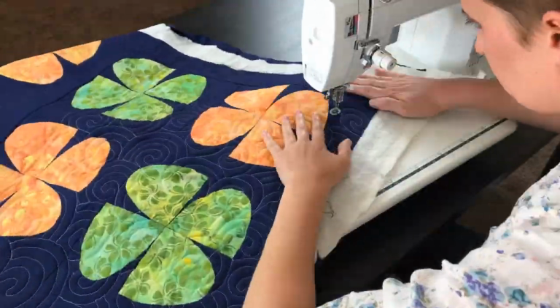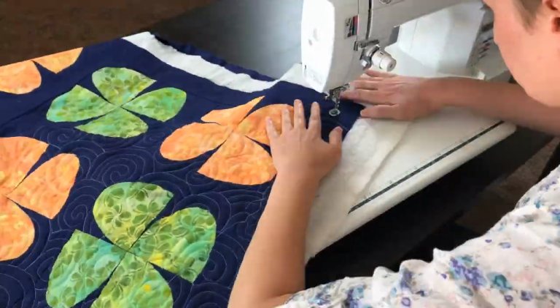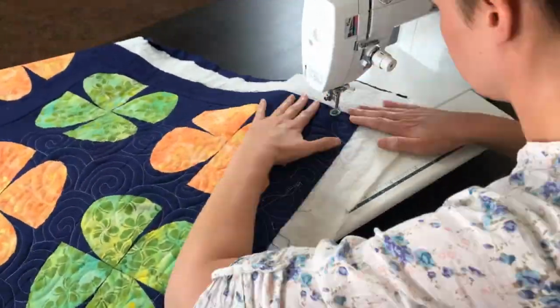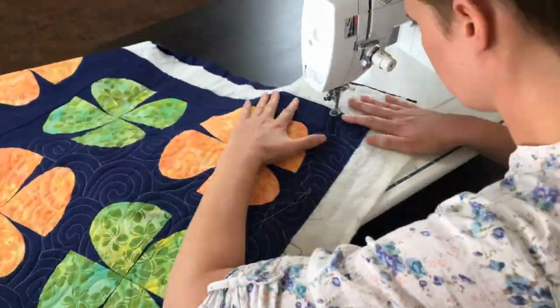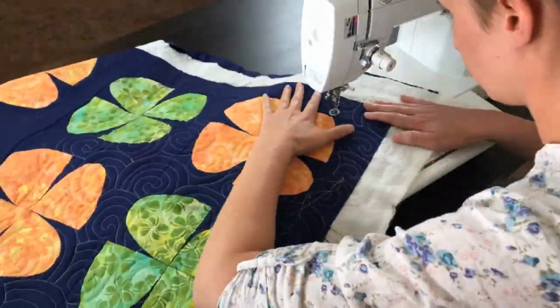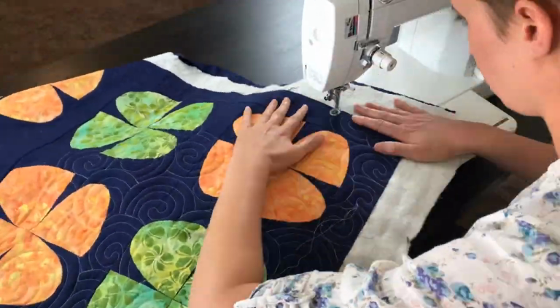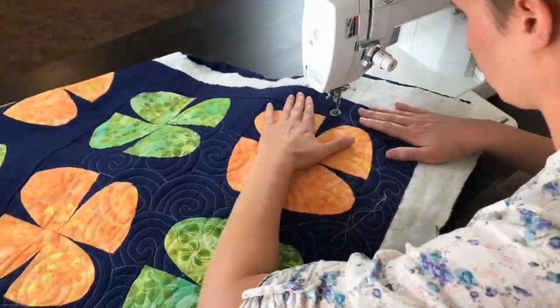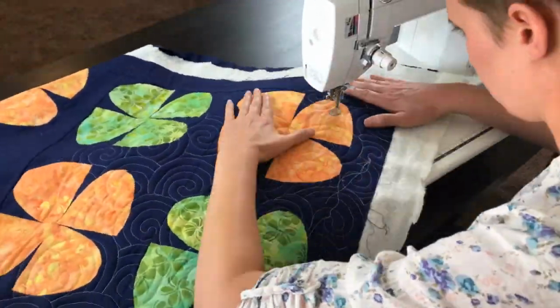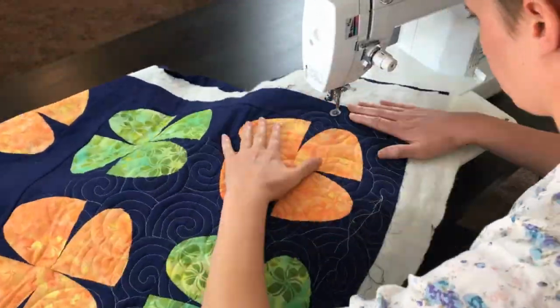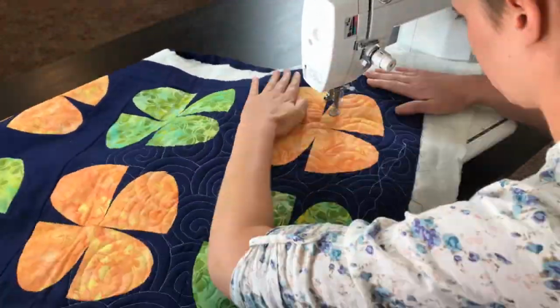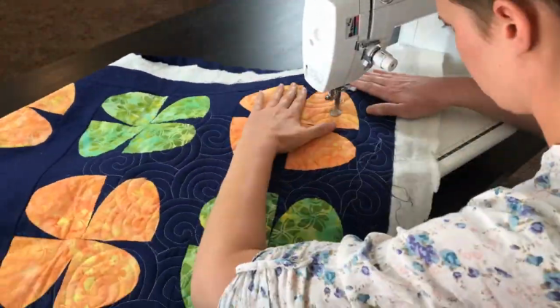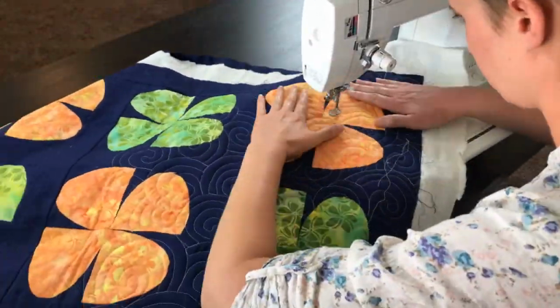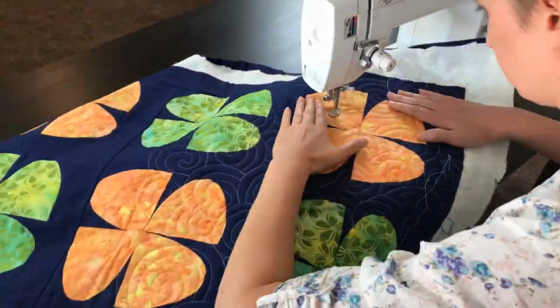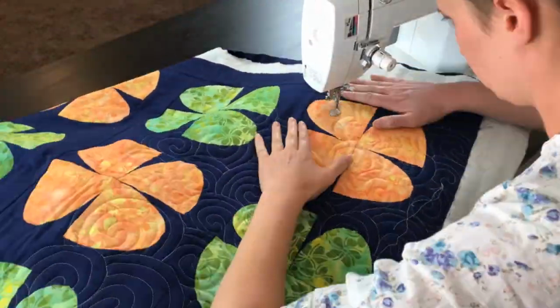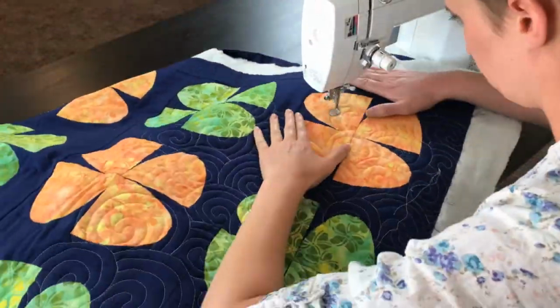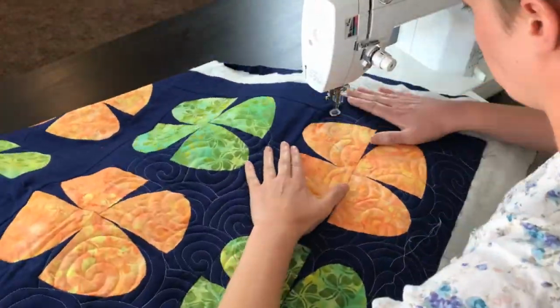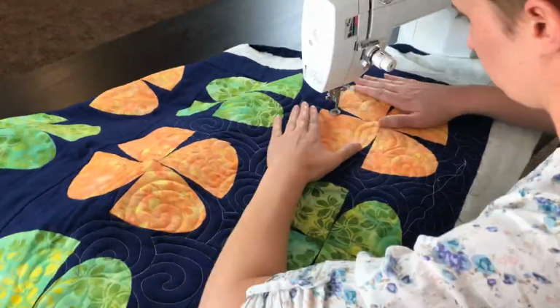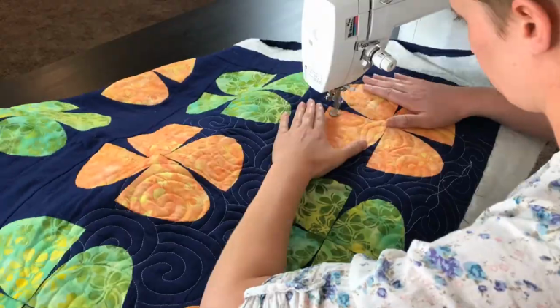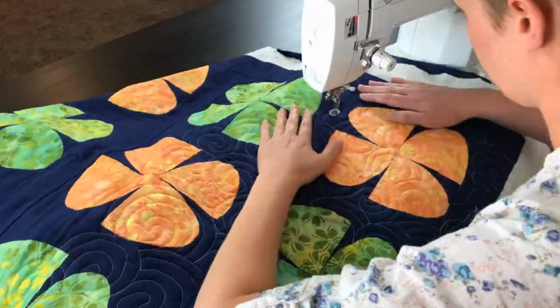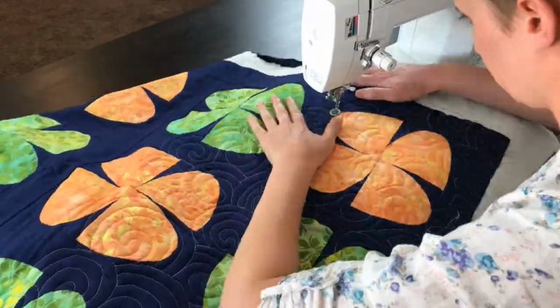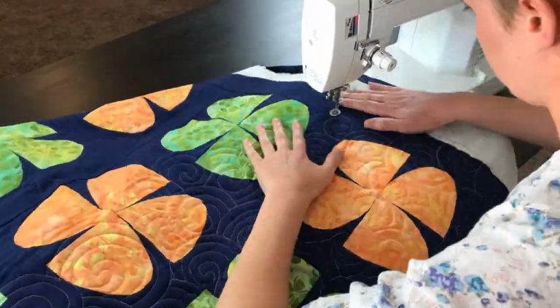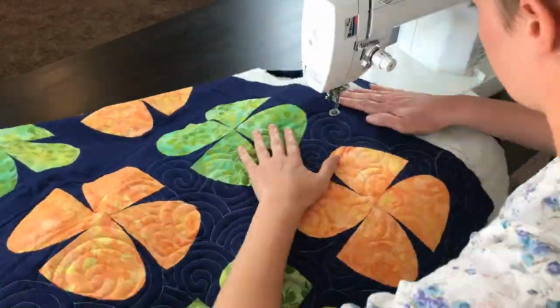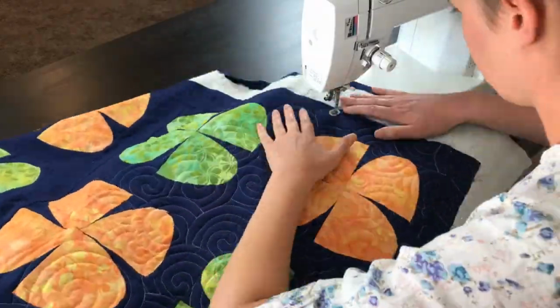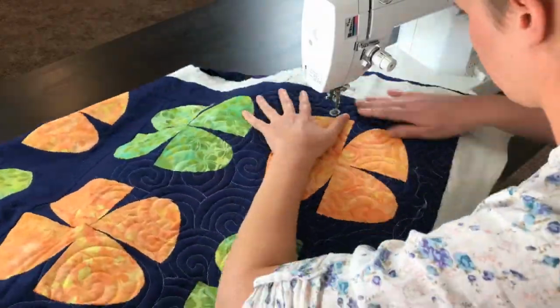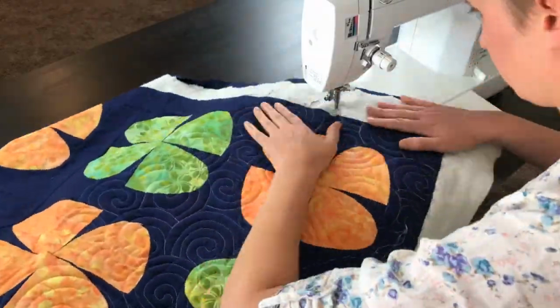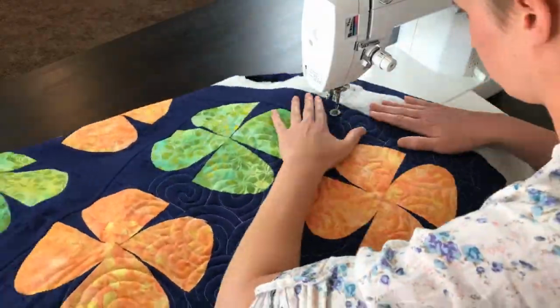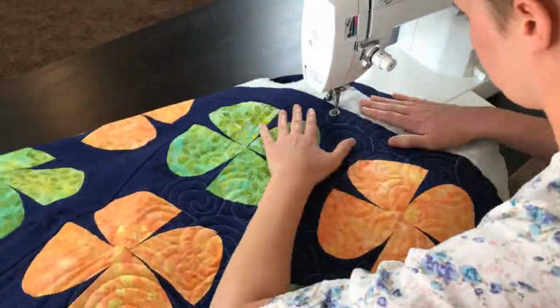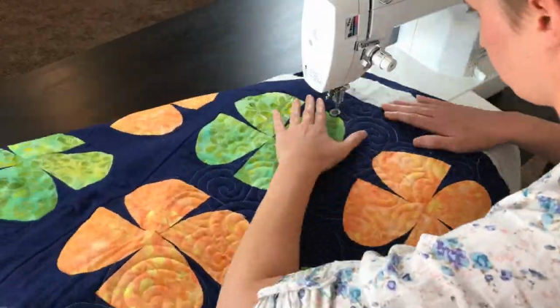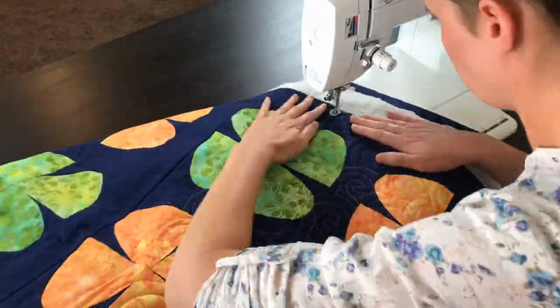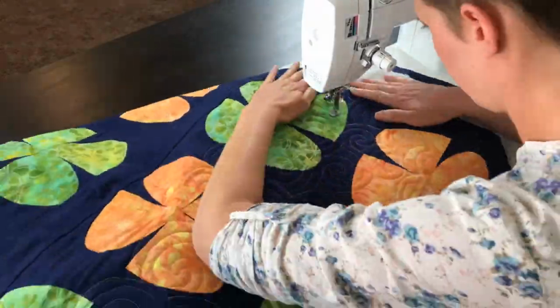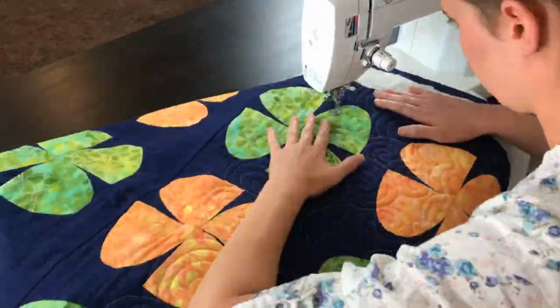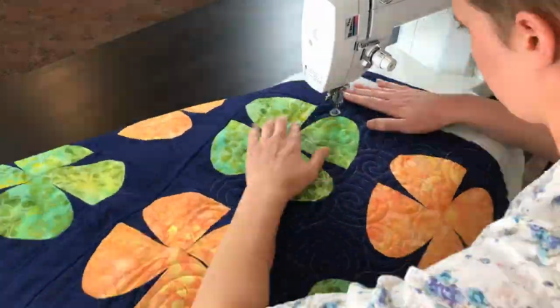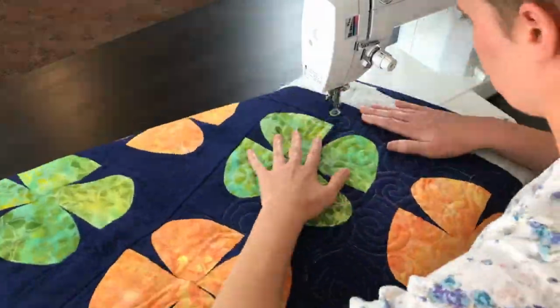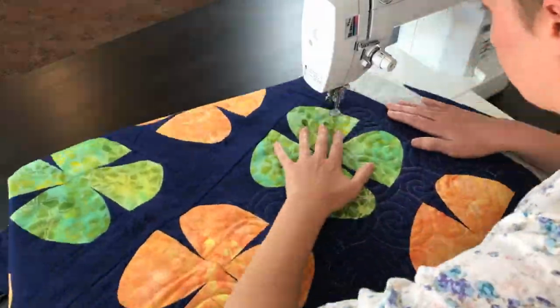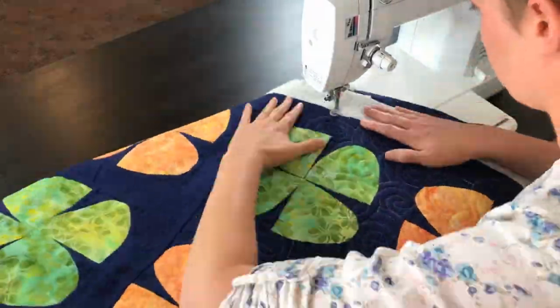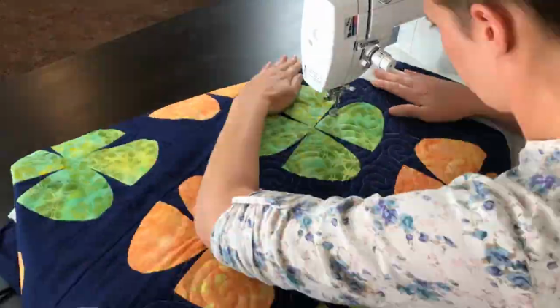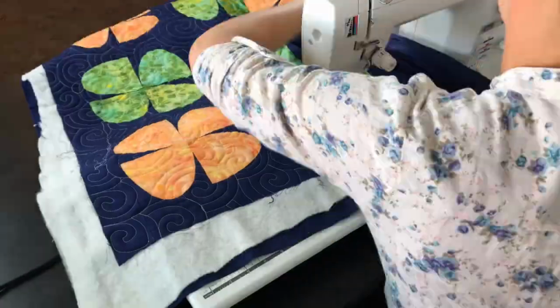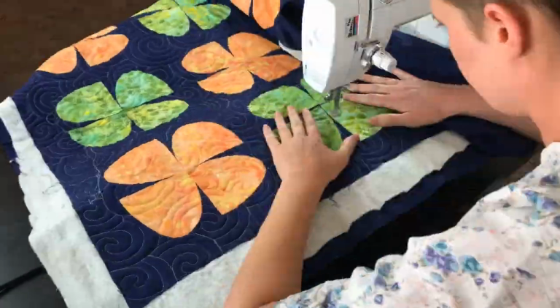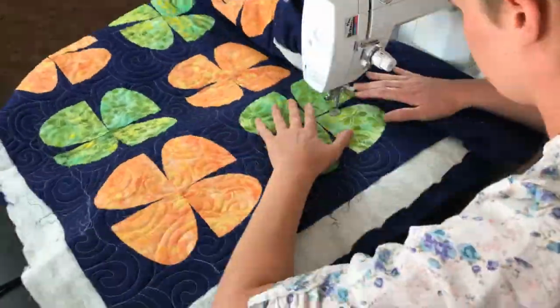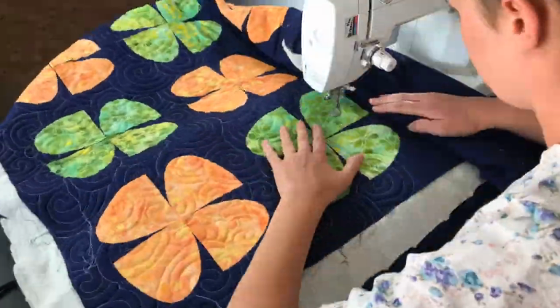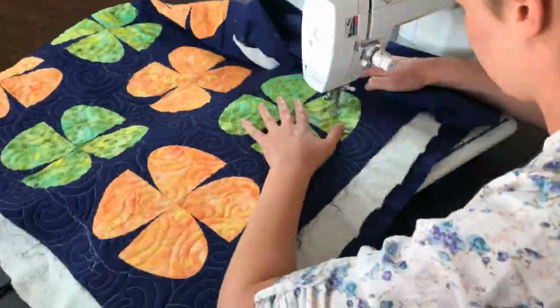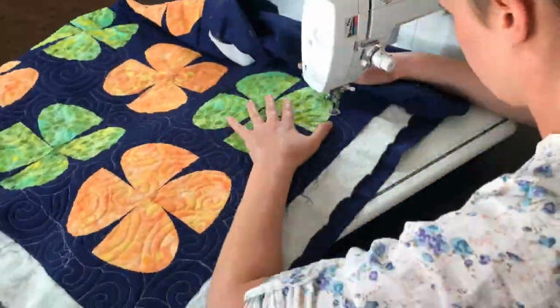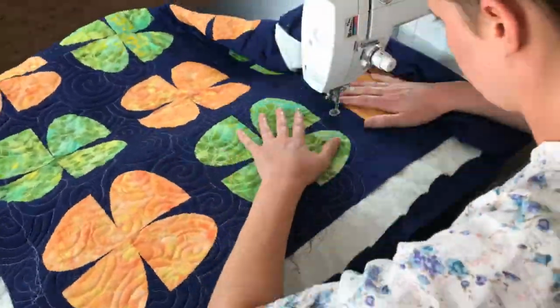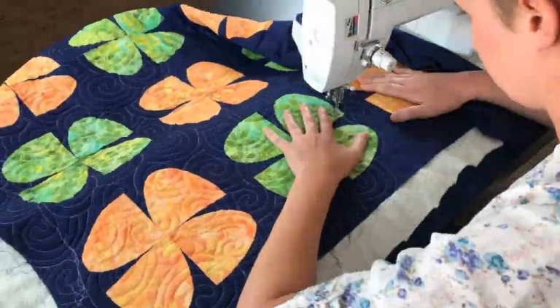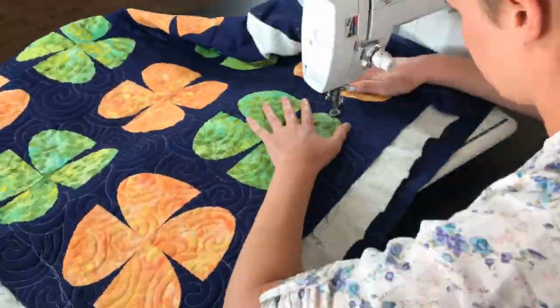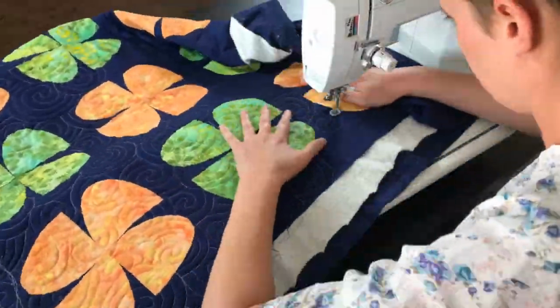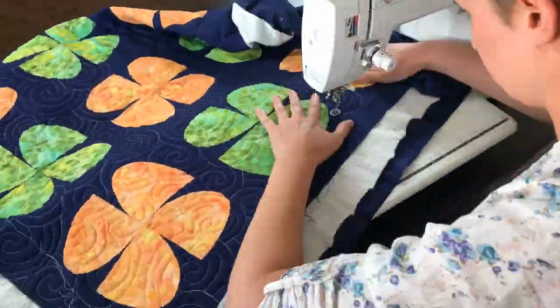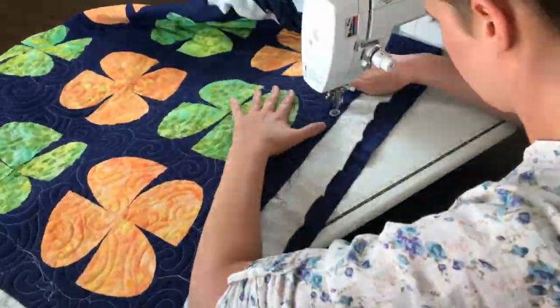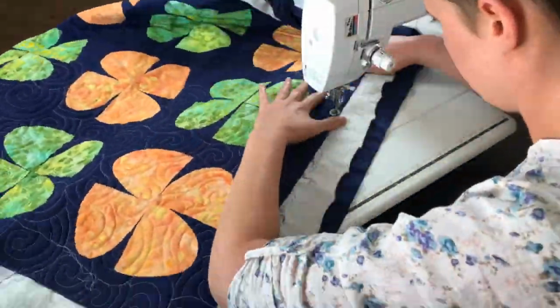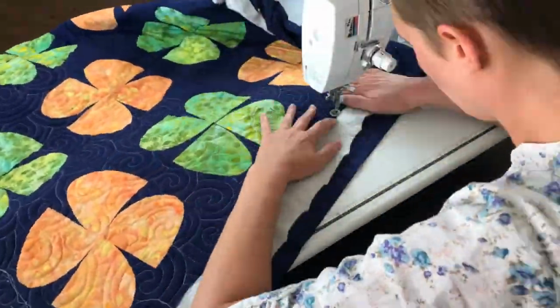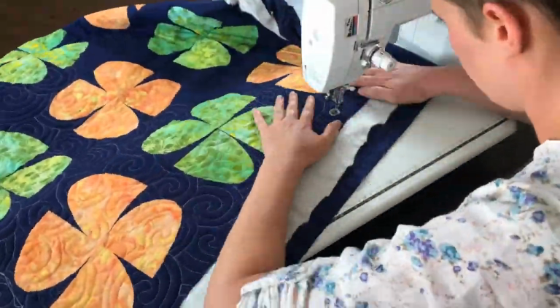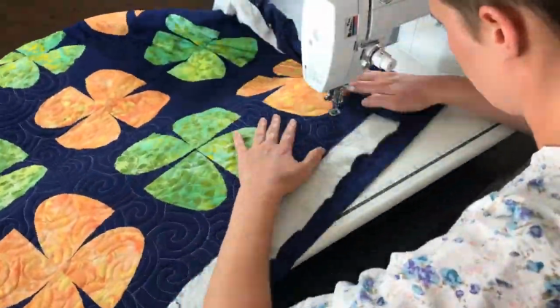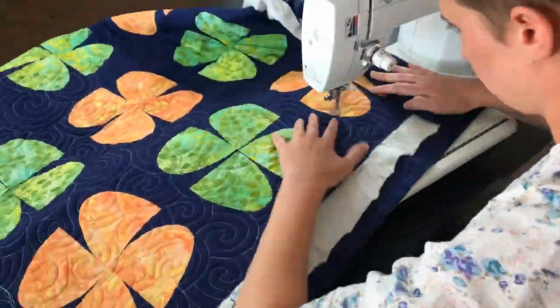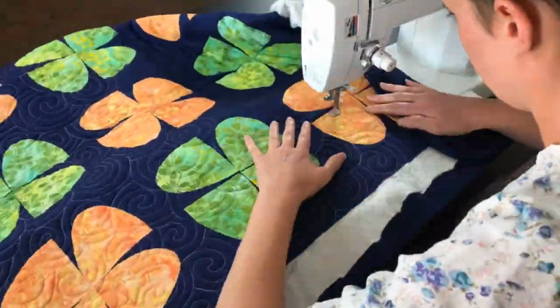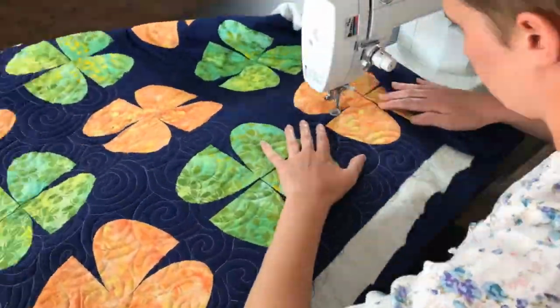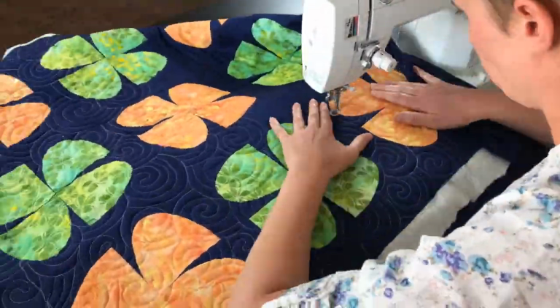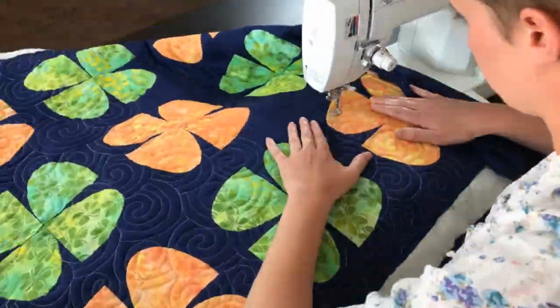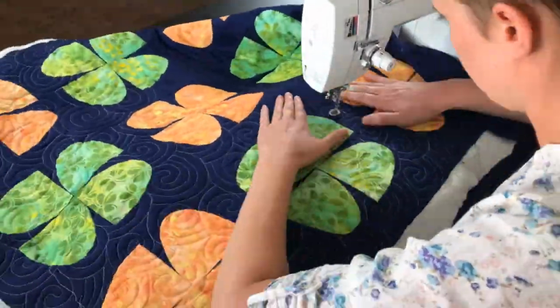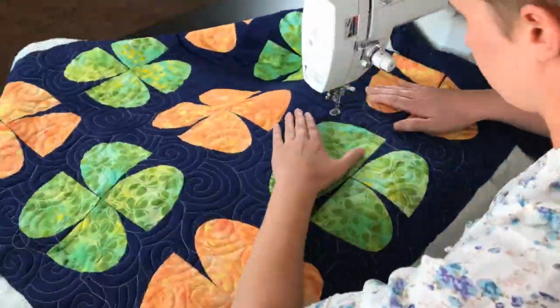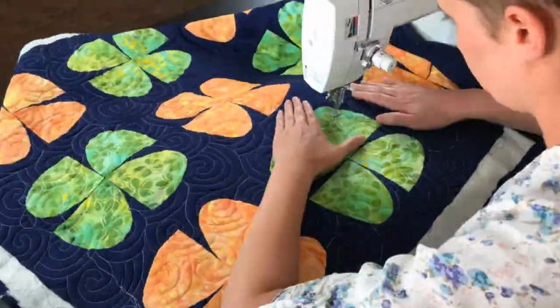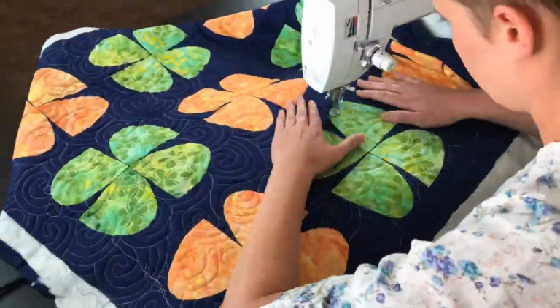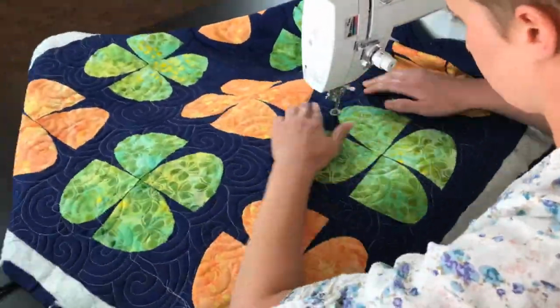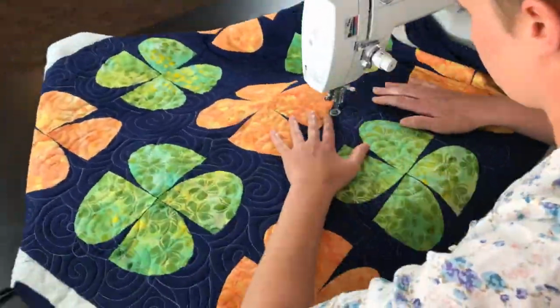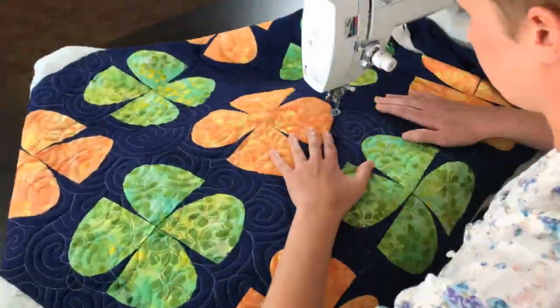So now I'm going to go ahead and work my way back to the center as well.